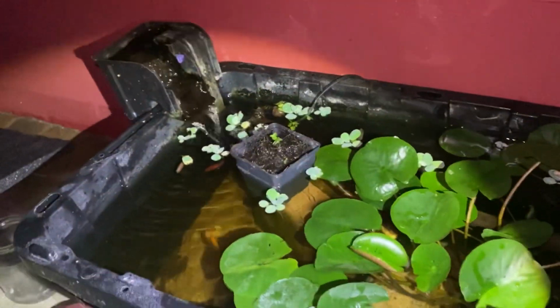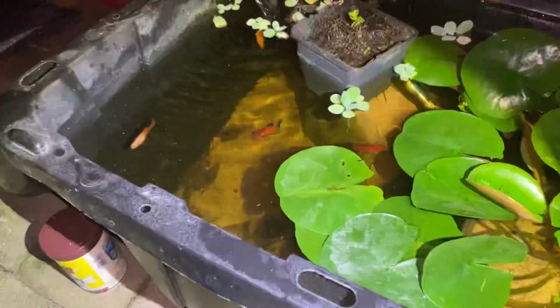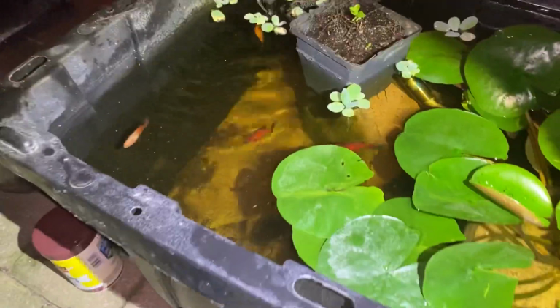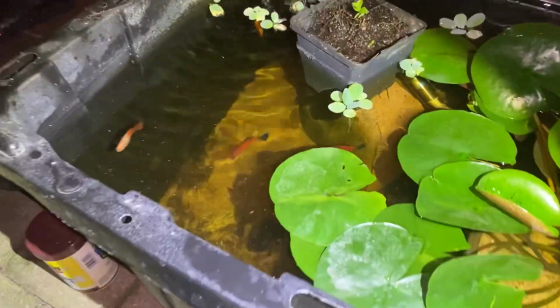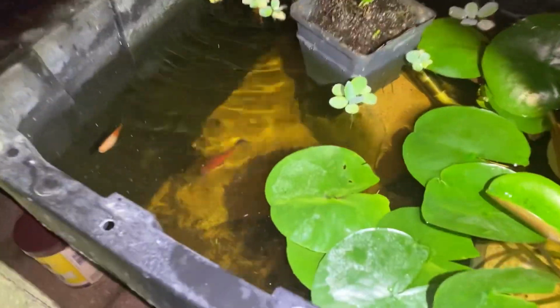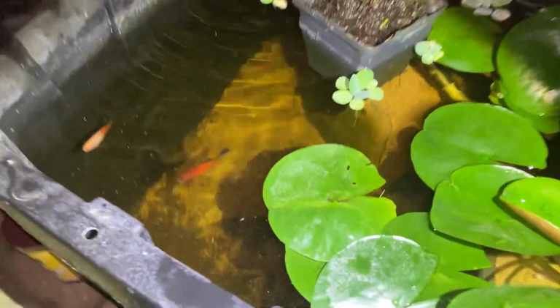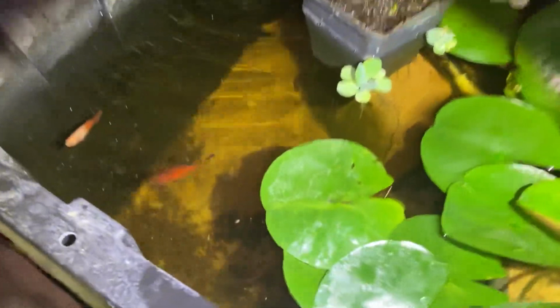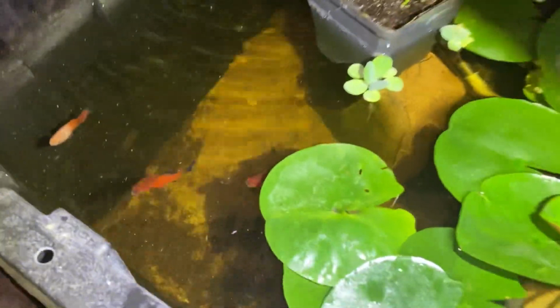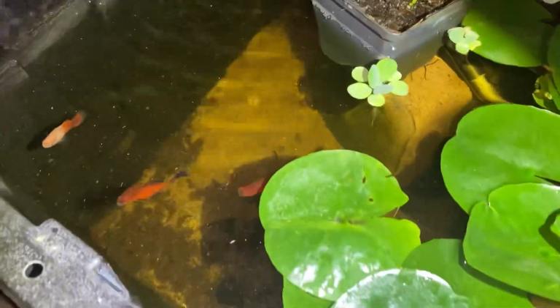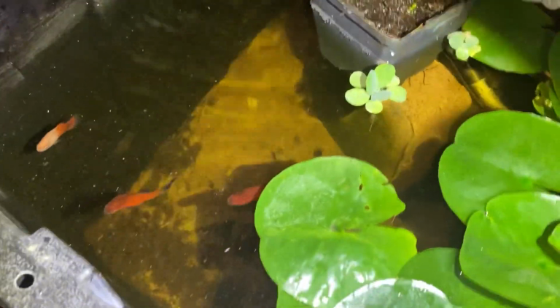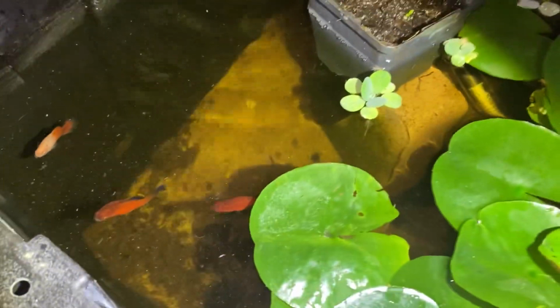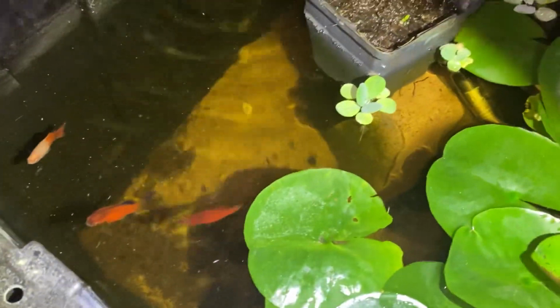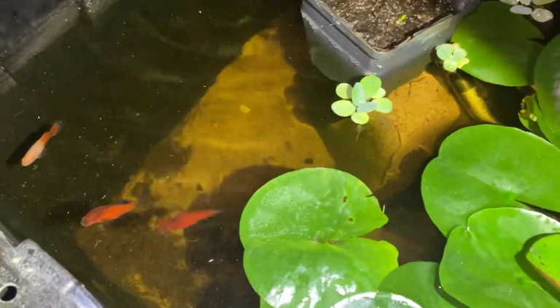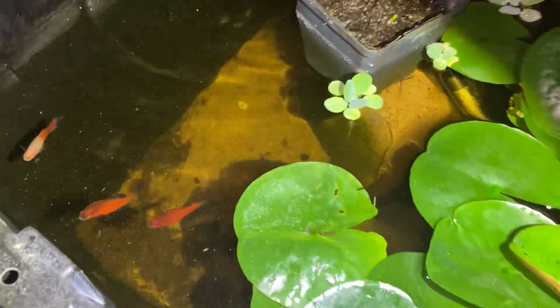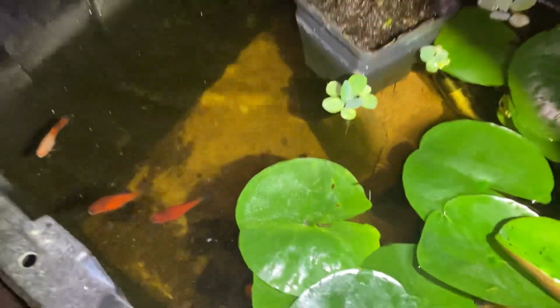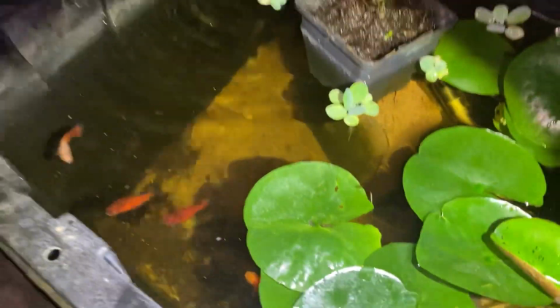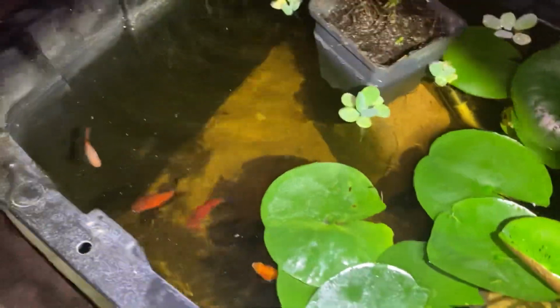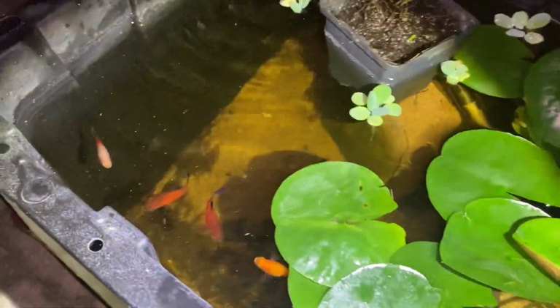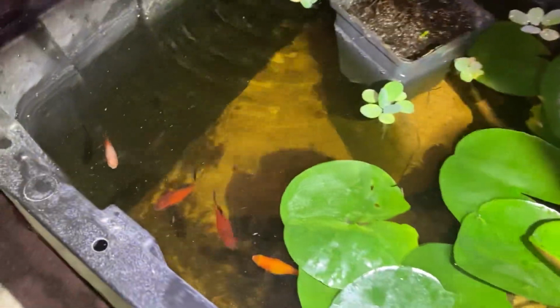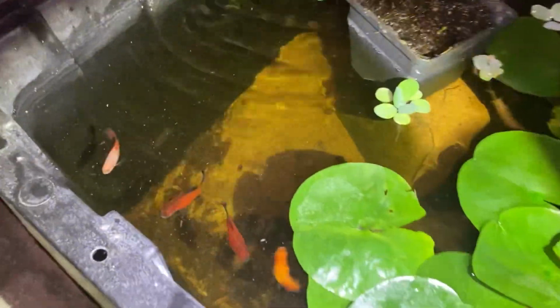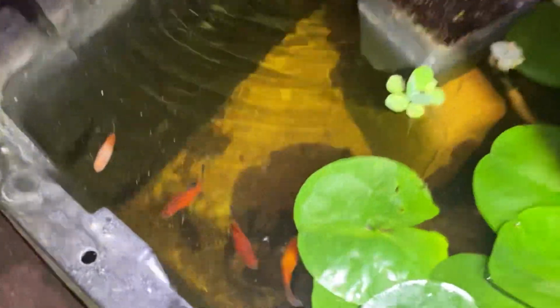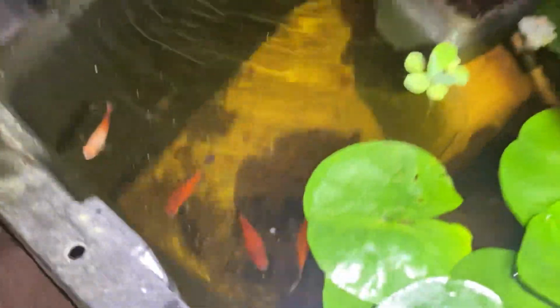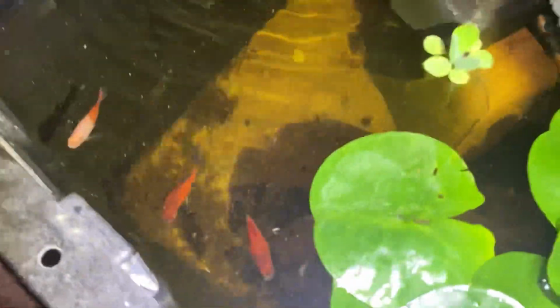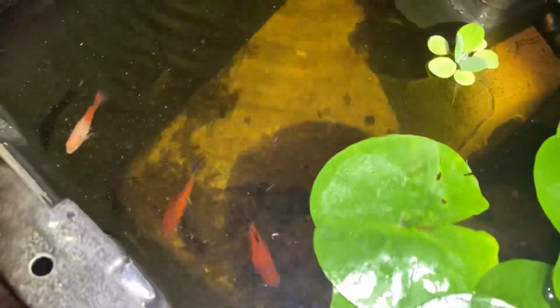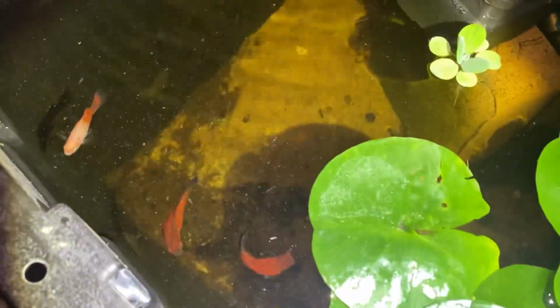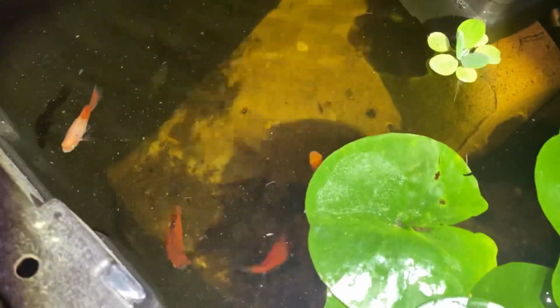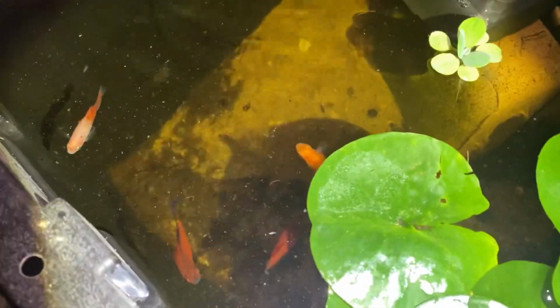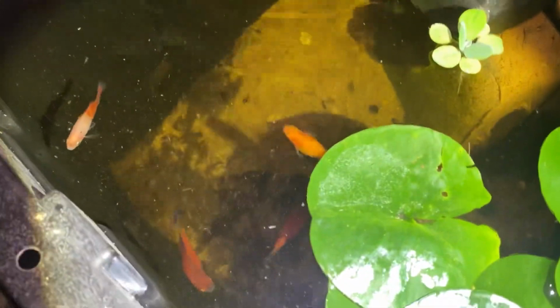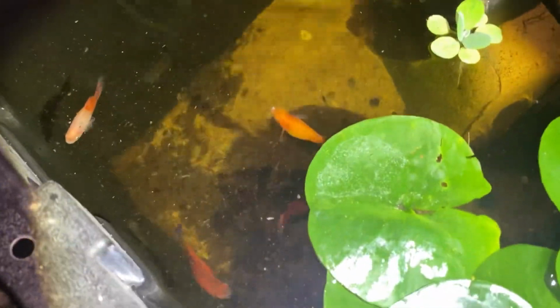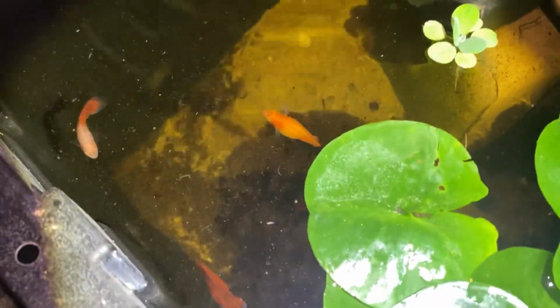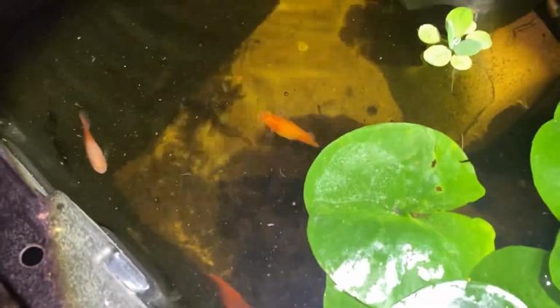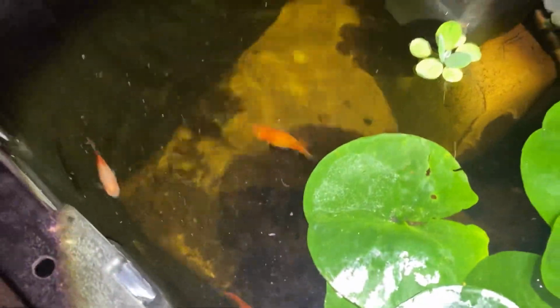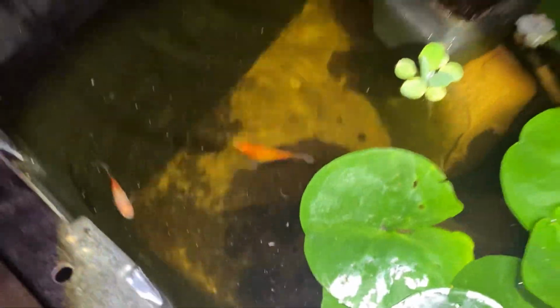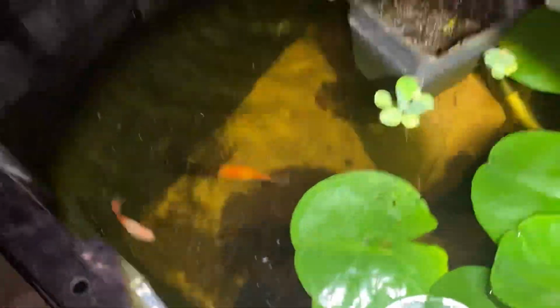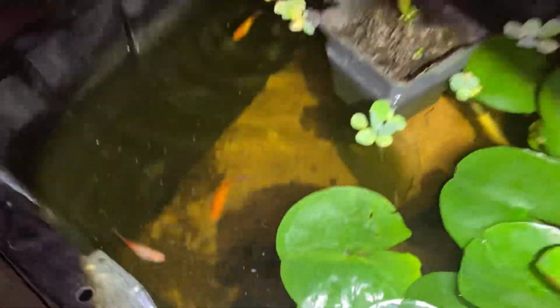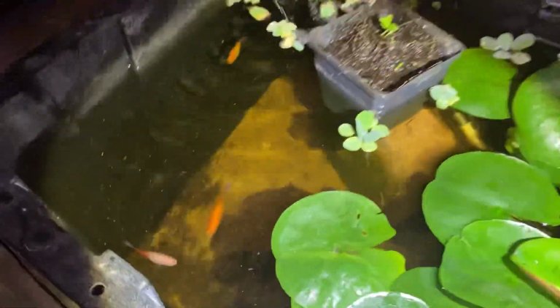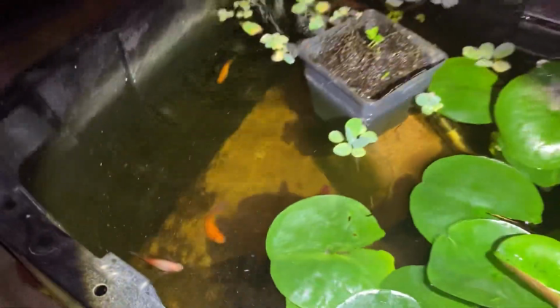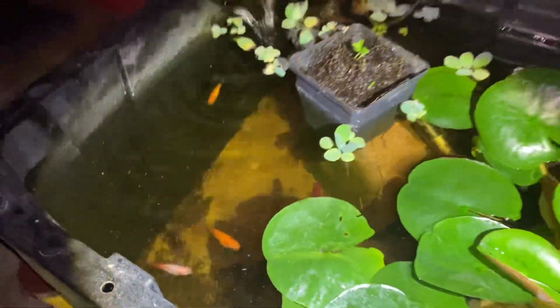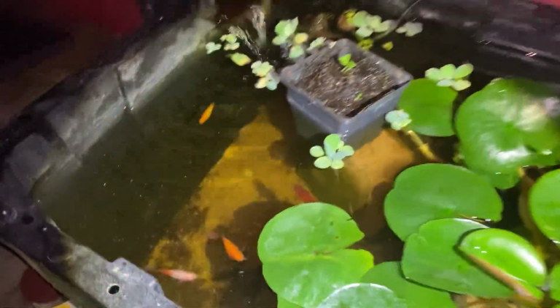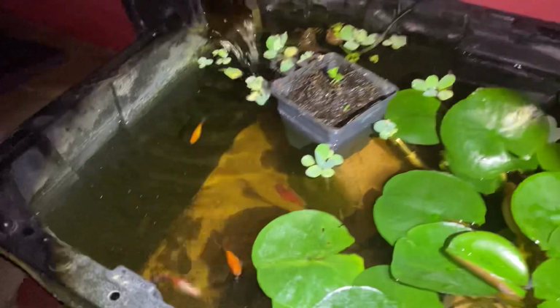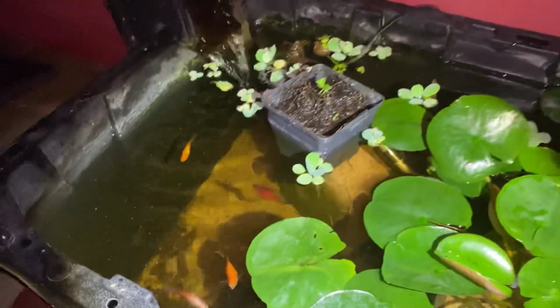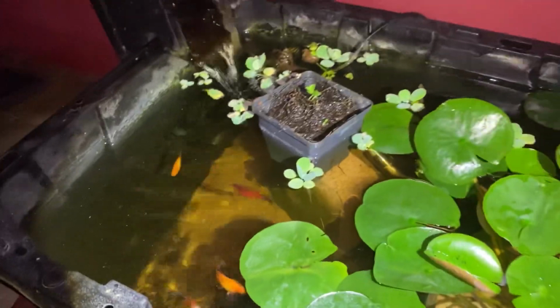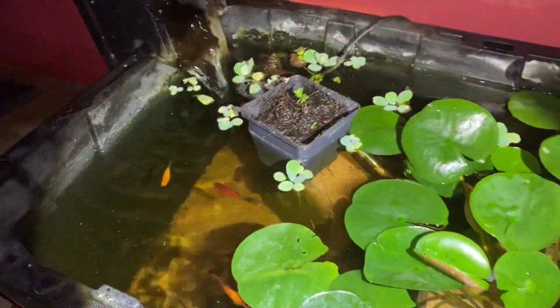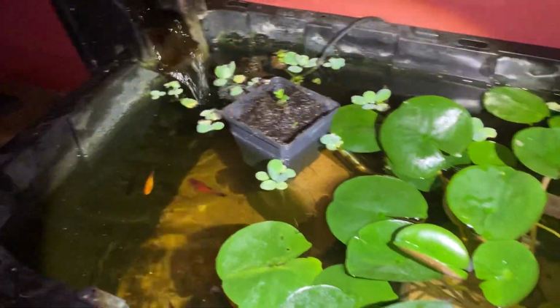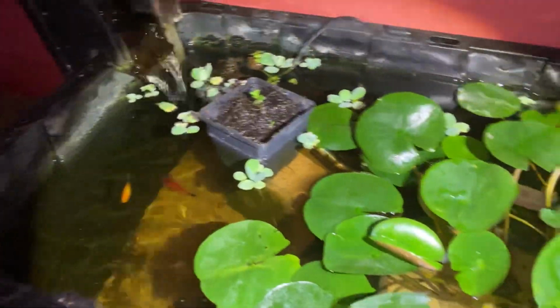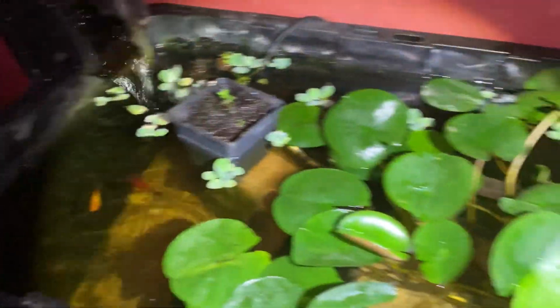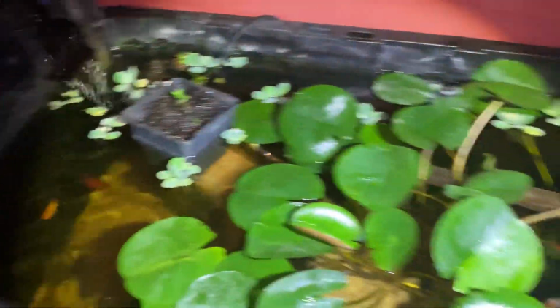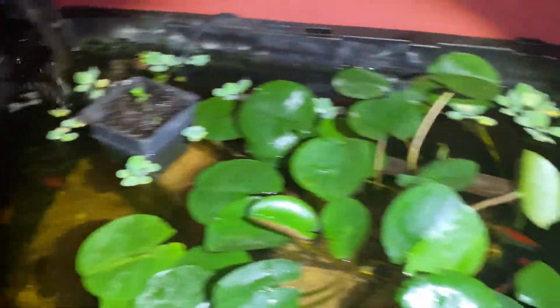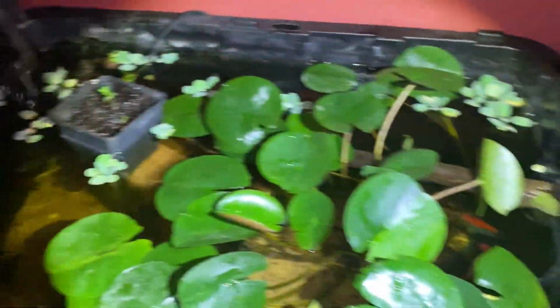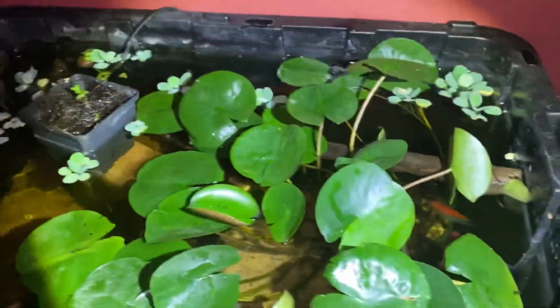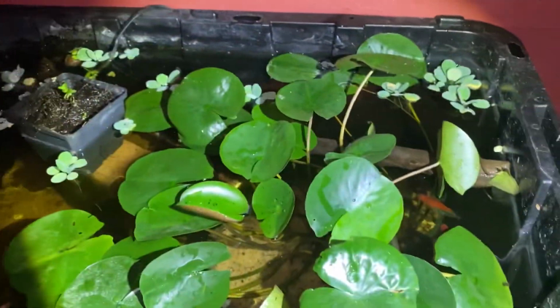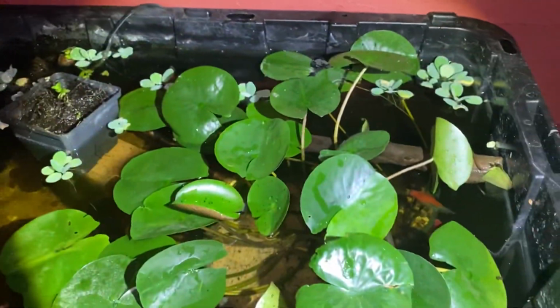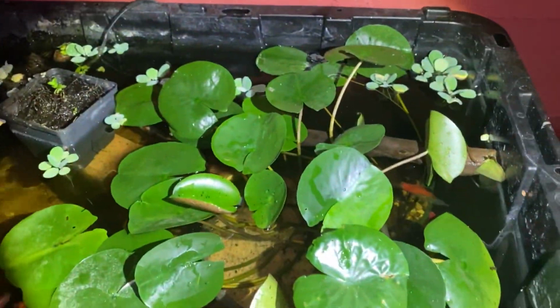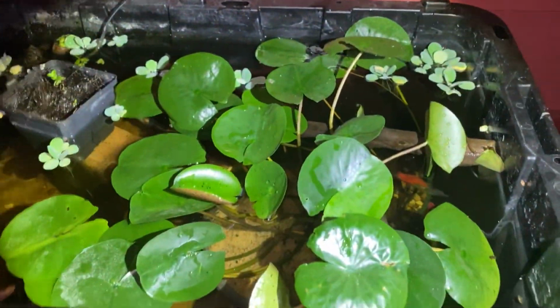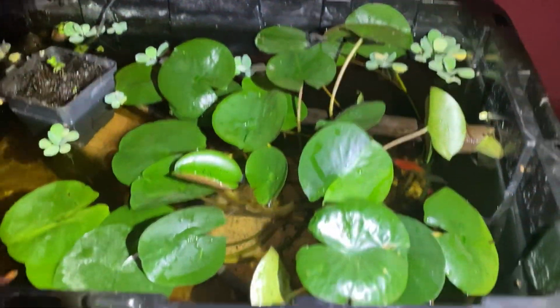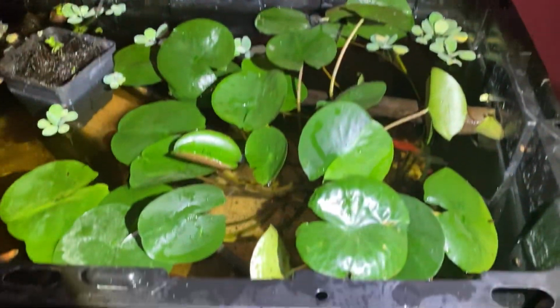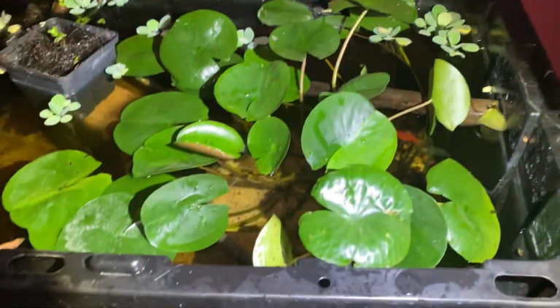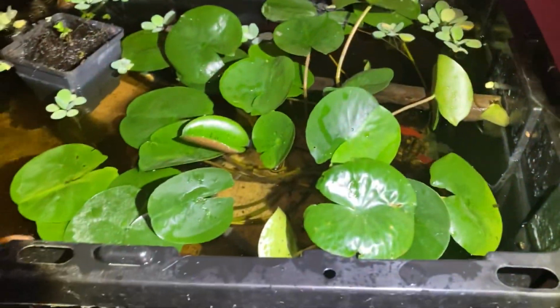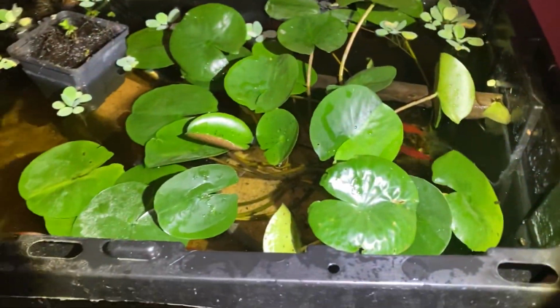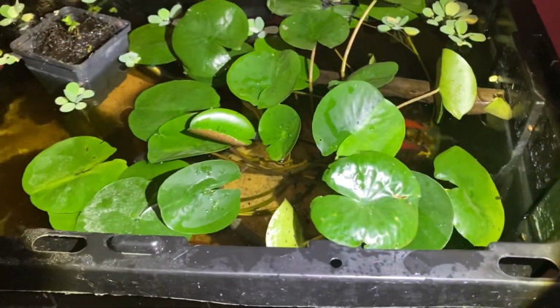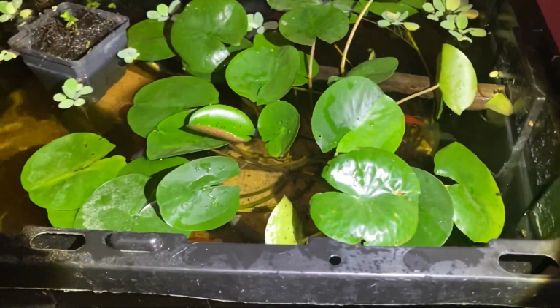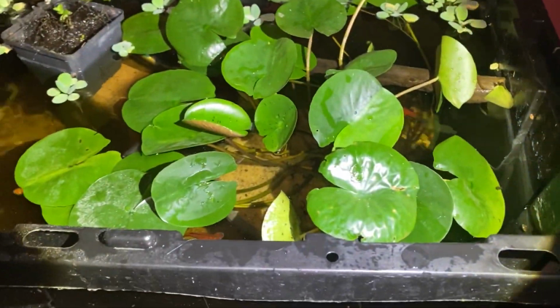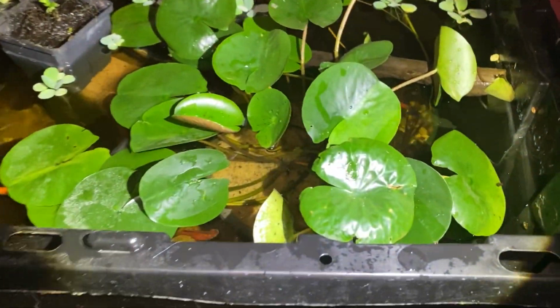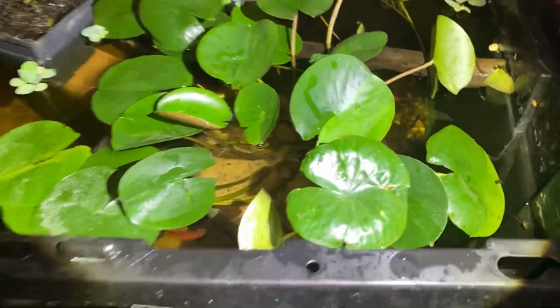Guys, what other fish should we get for this pond? We can get more colorful platys, or maybe we can get guppies or something. Just let me know down in the comments.